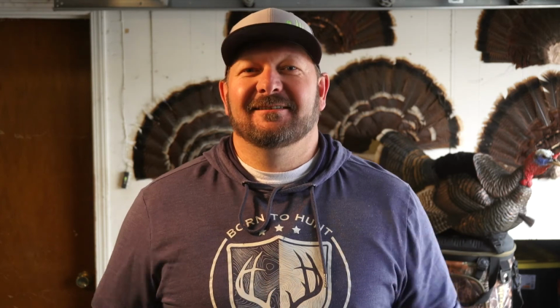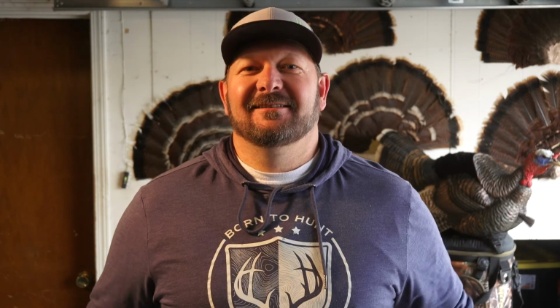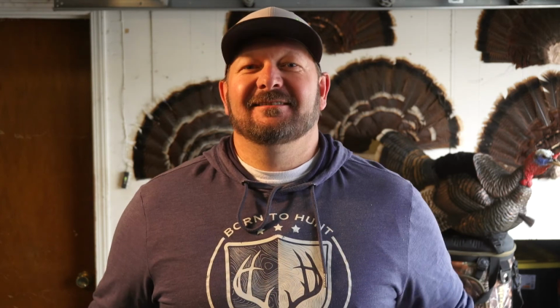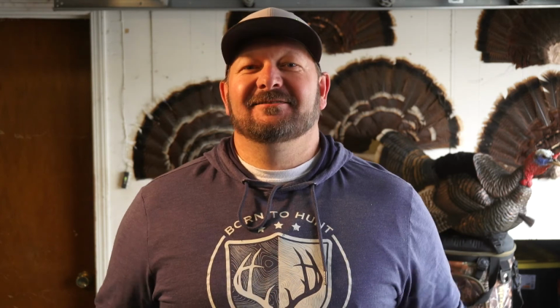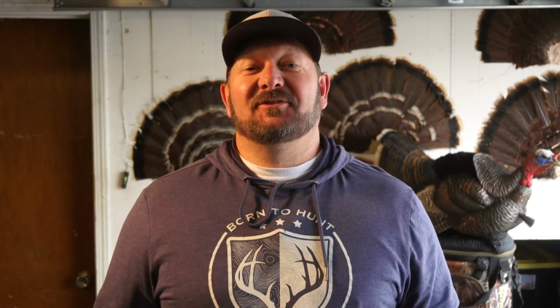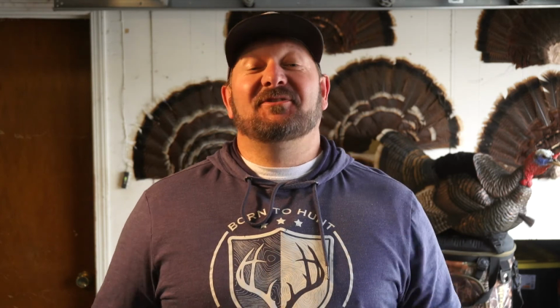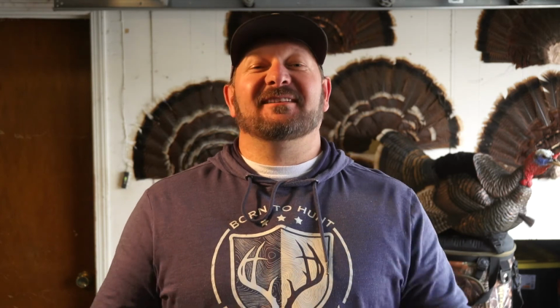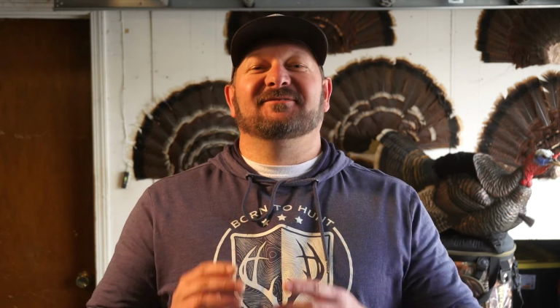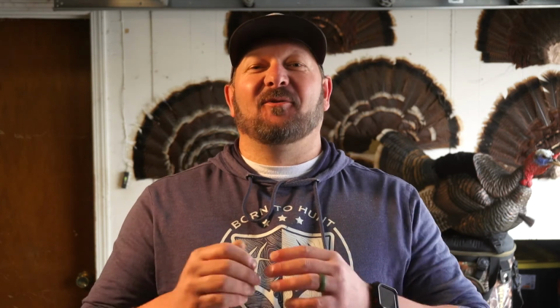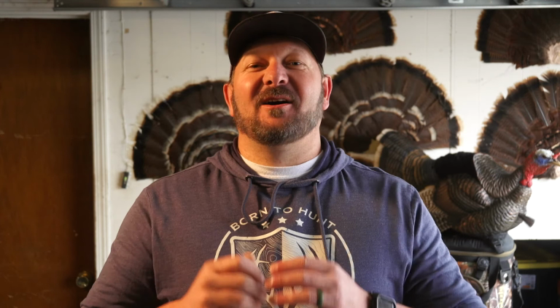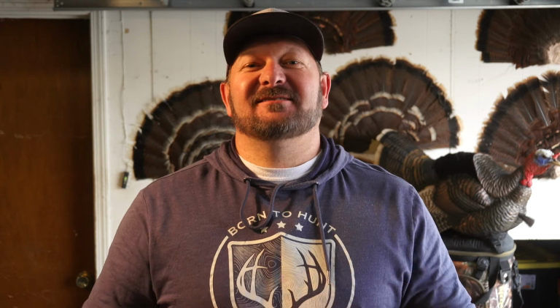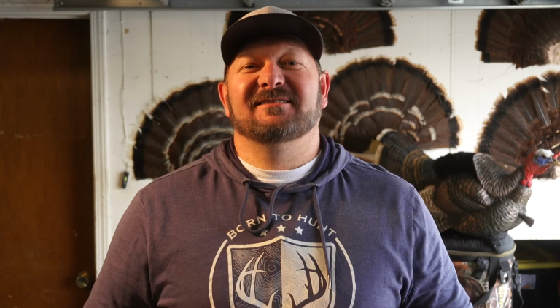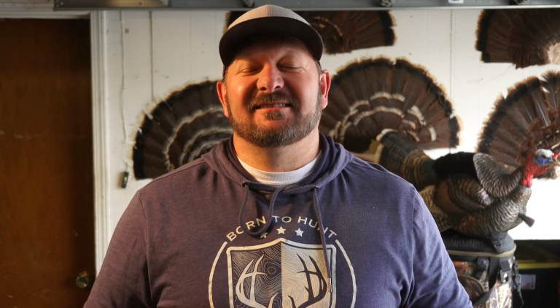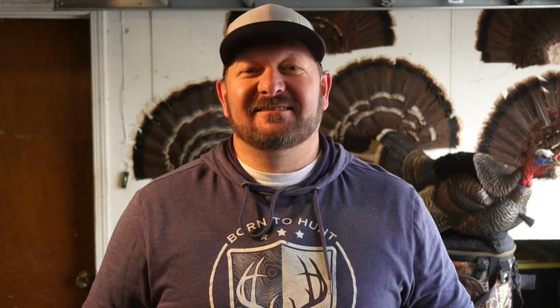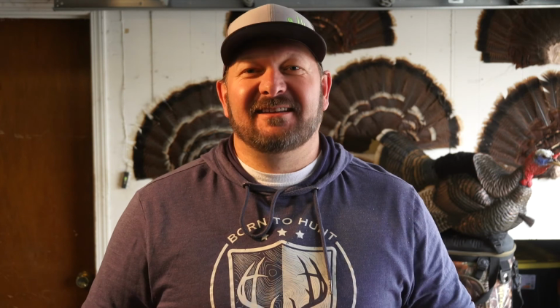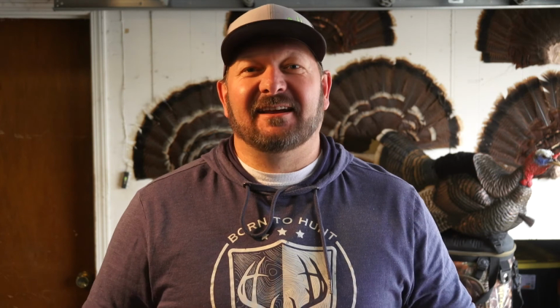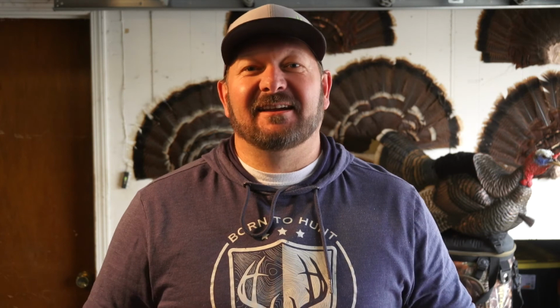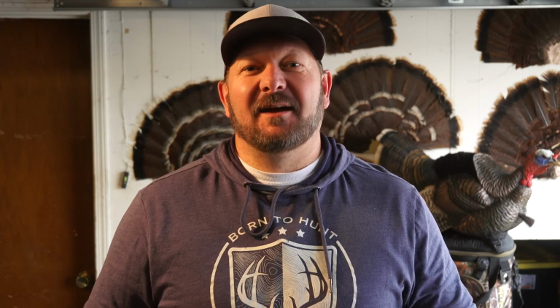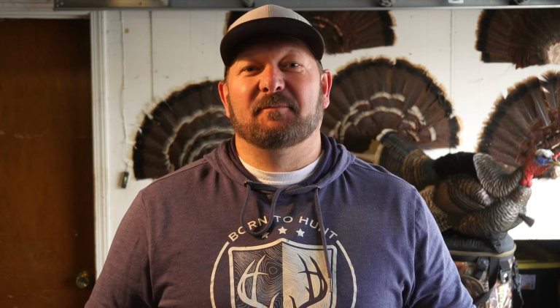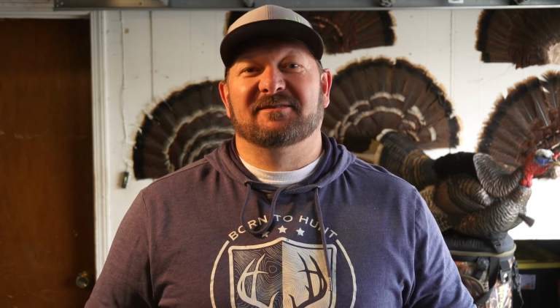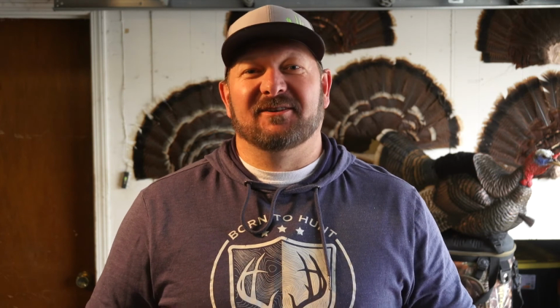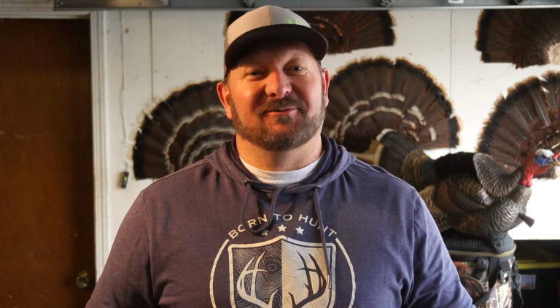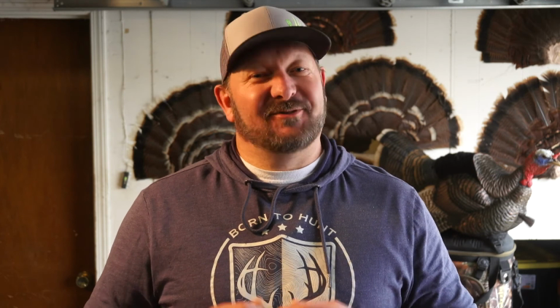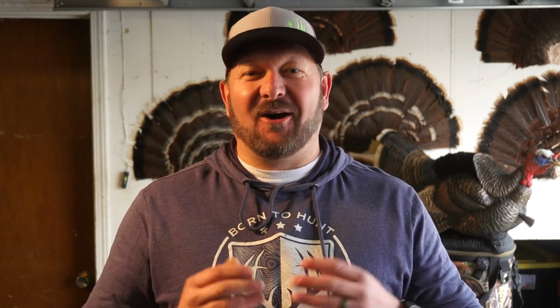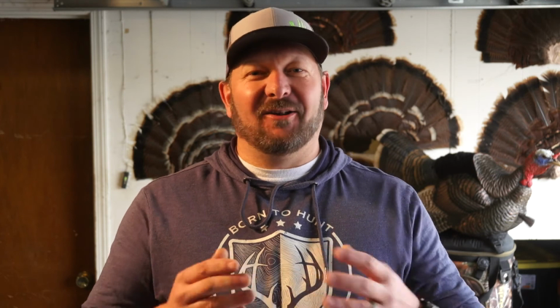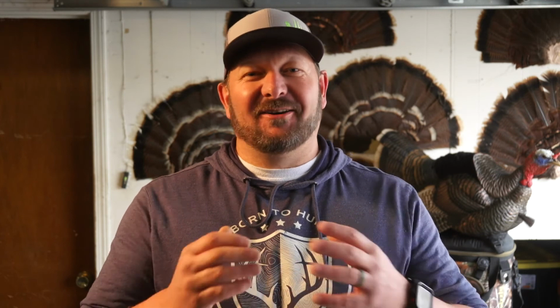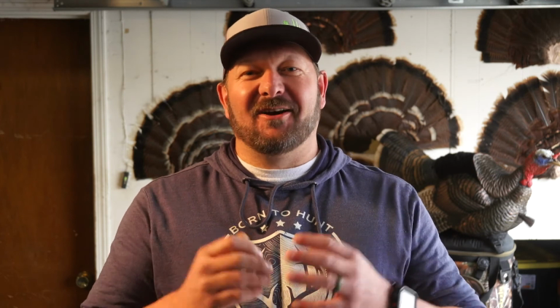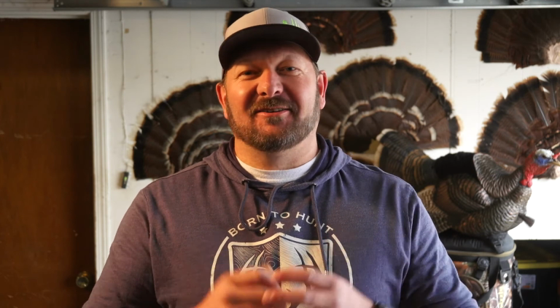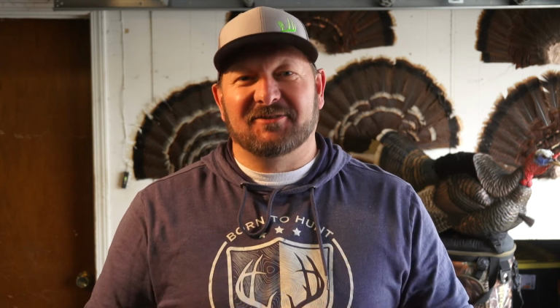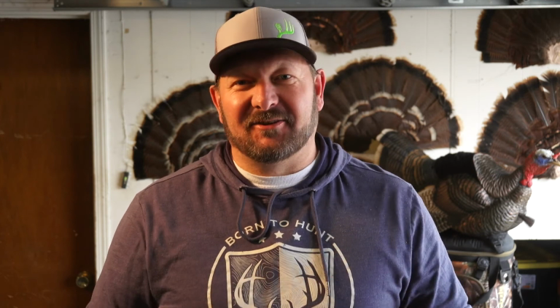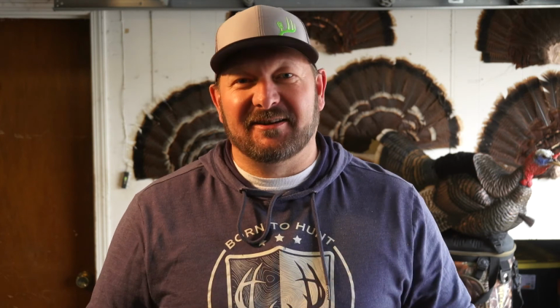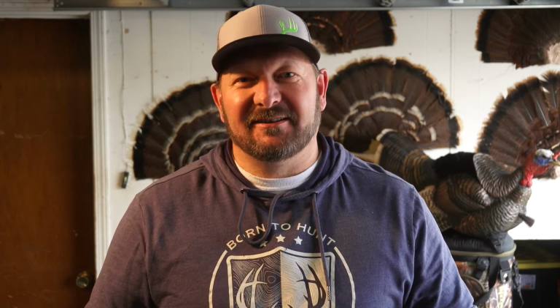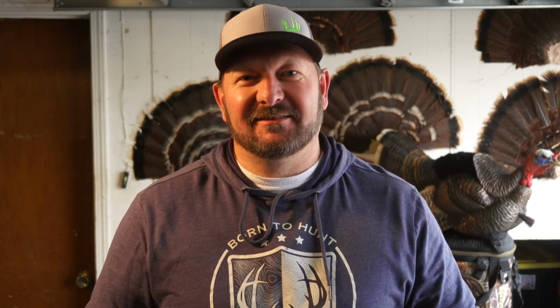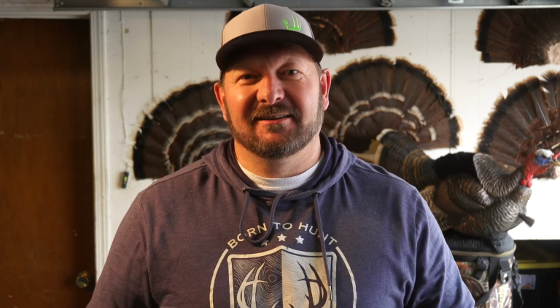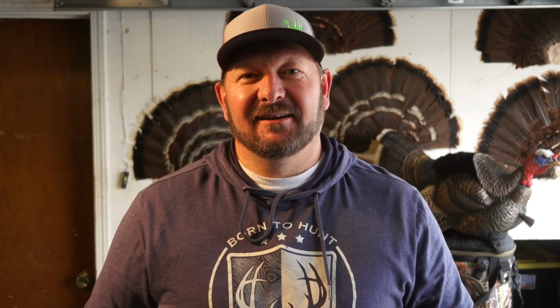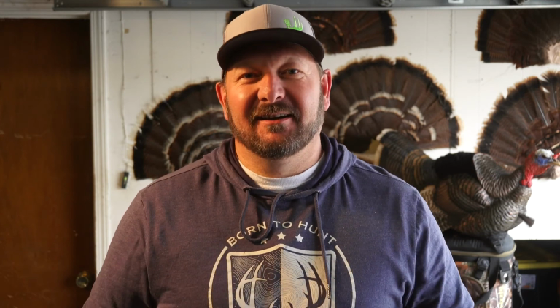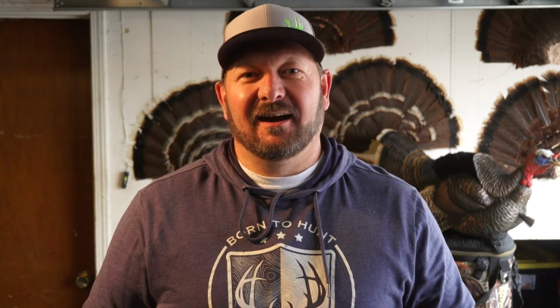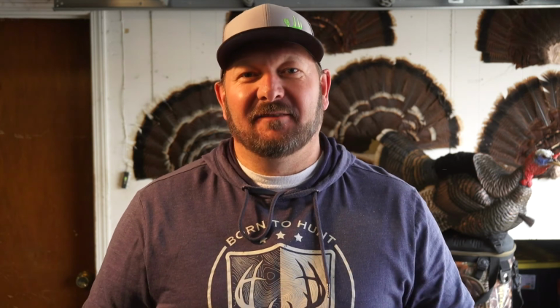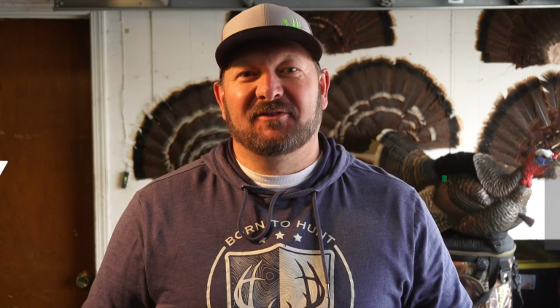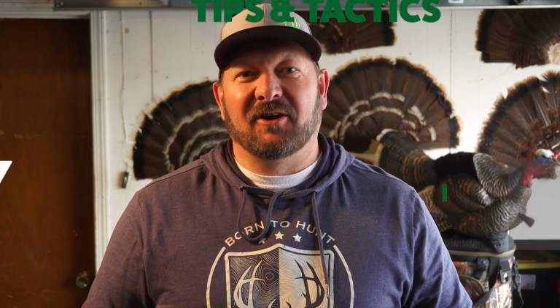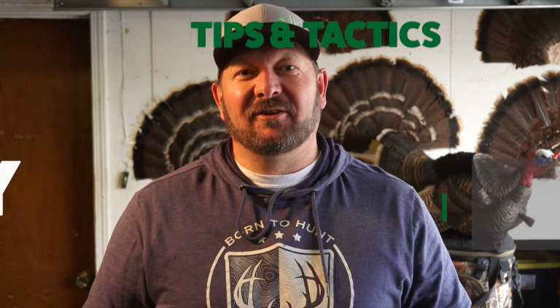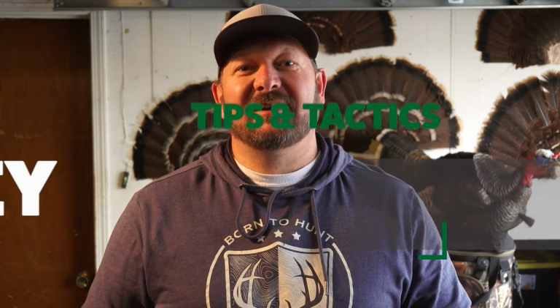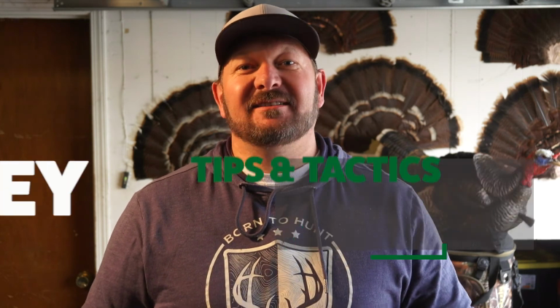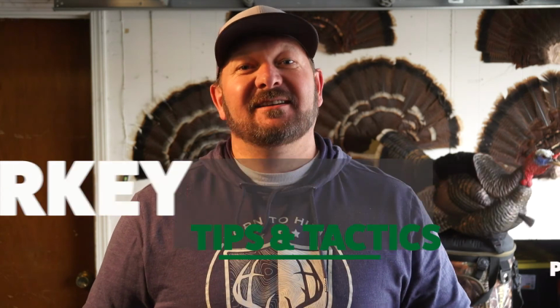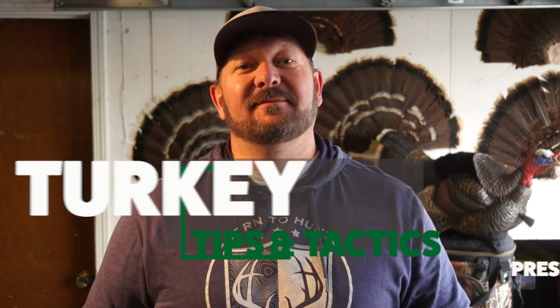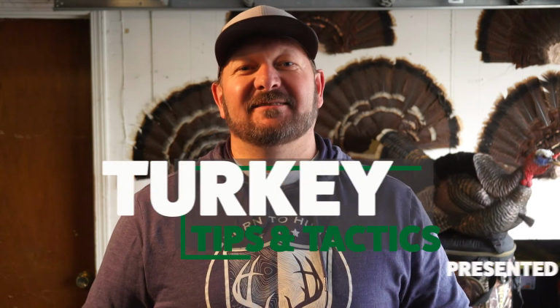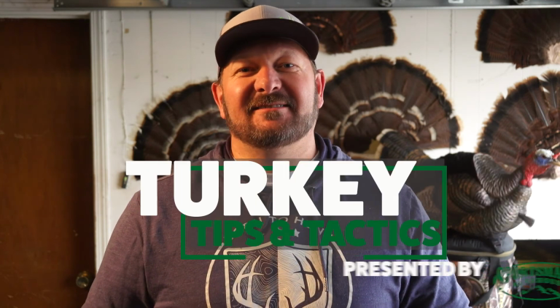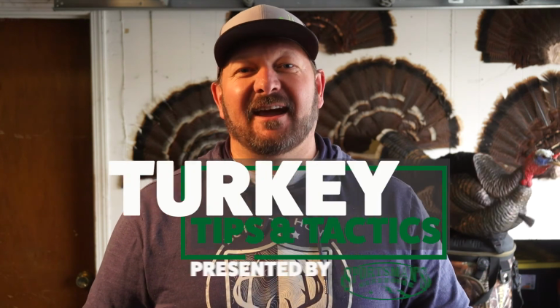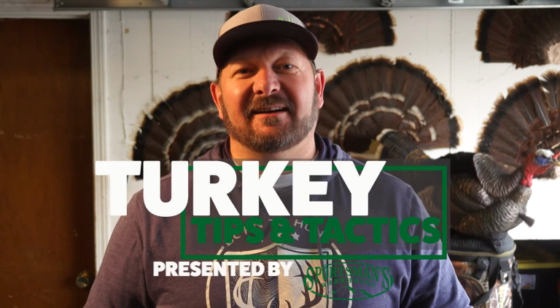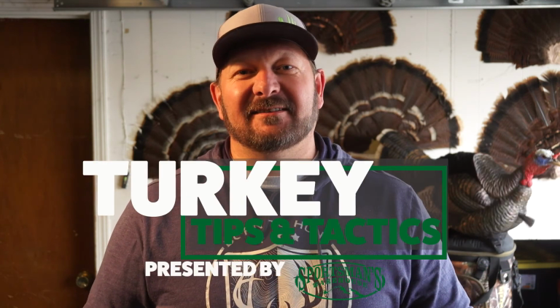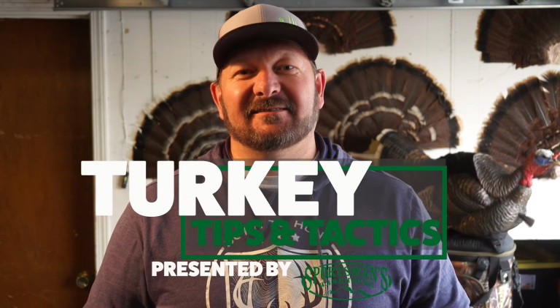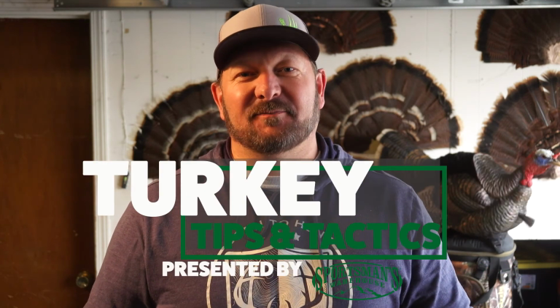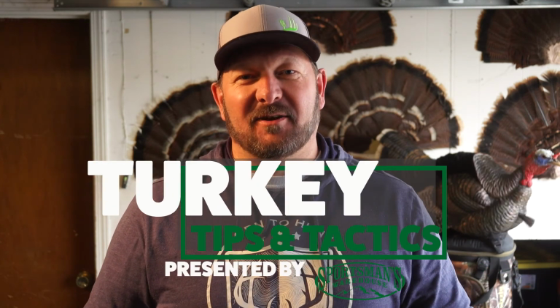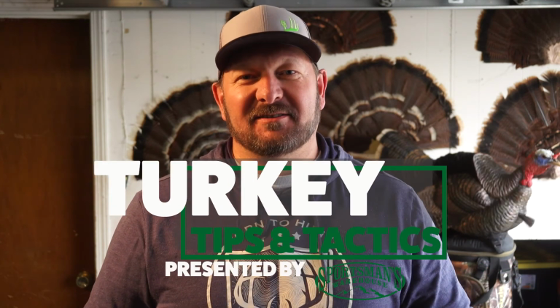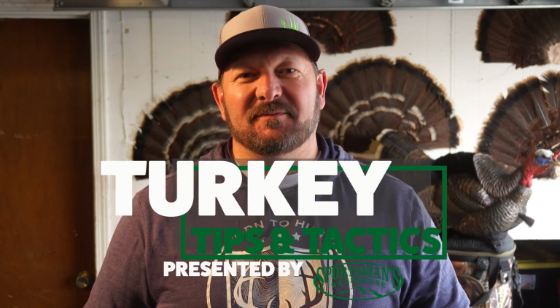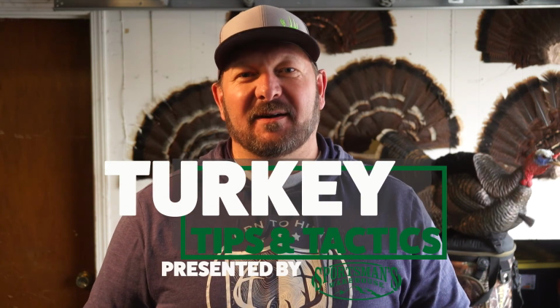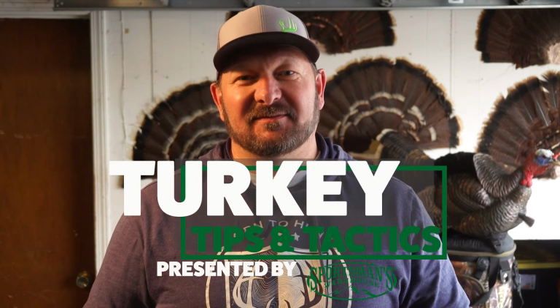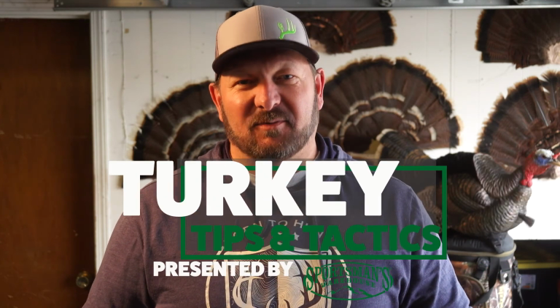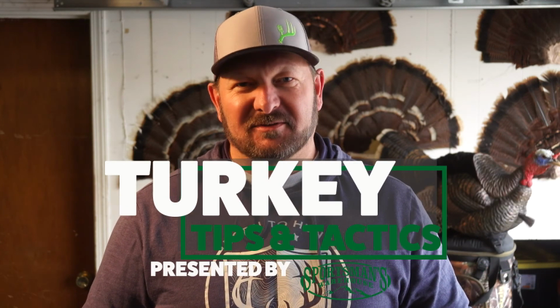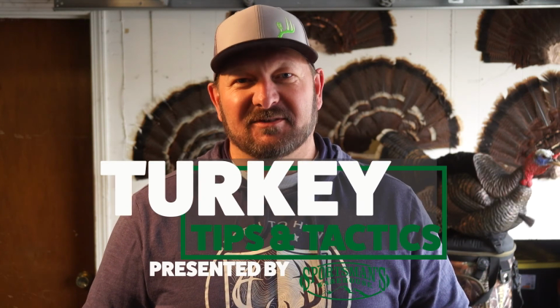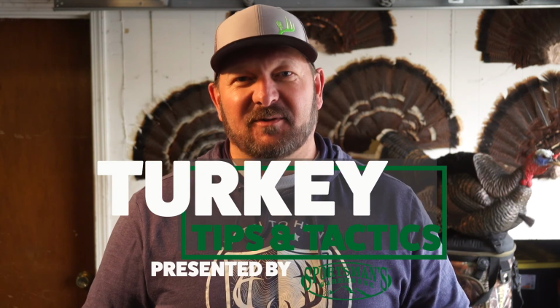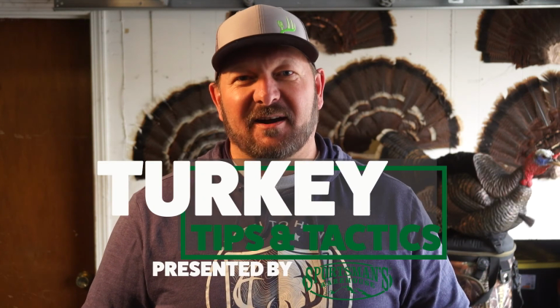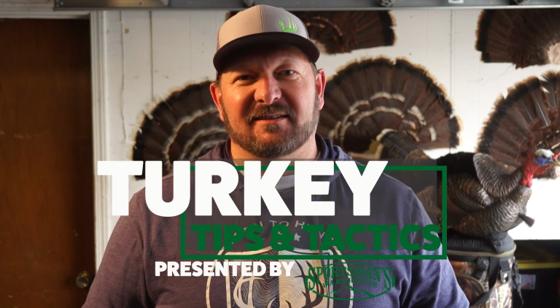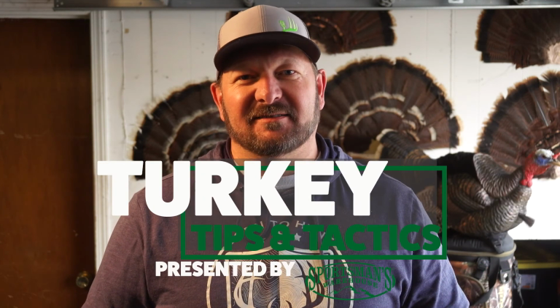Thanks for watching the second episode, 'Calling All Turkeys,' of Turkey Tips and Tactics, brought to you by Sportsman's Warehouse.